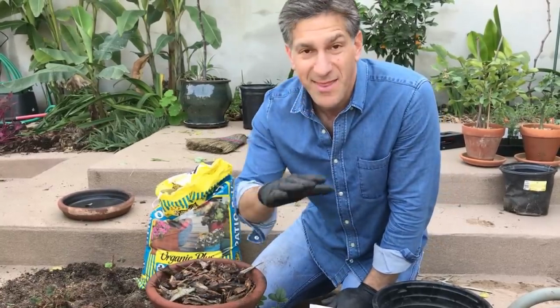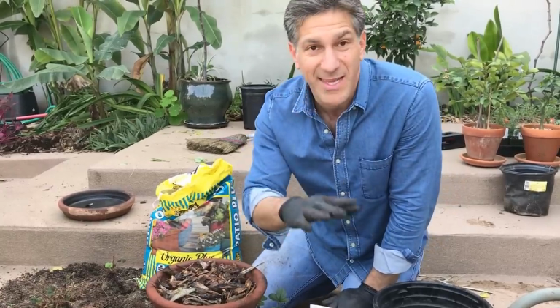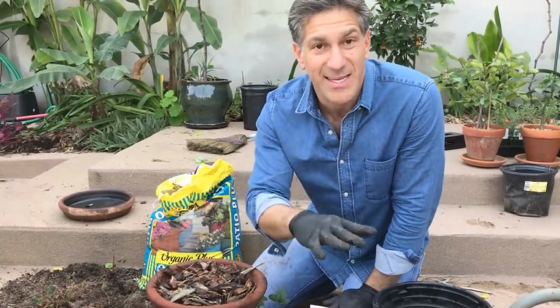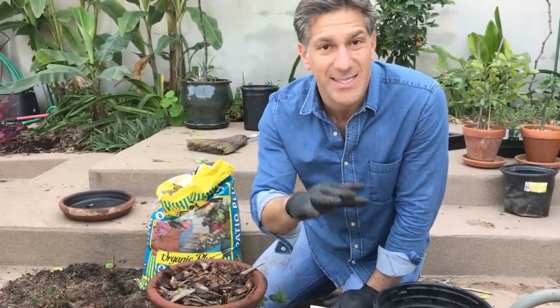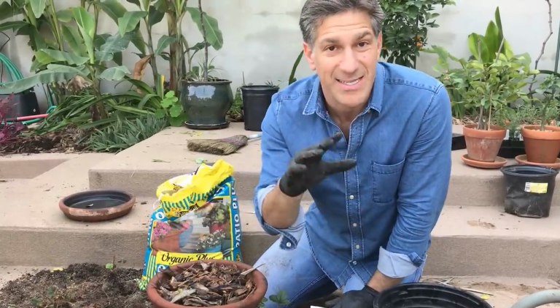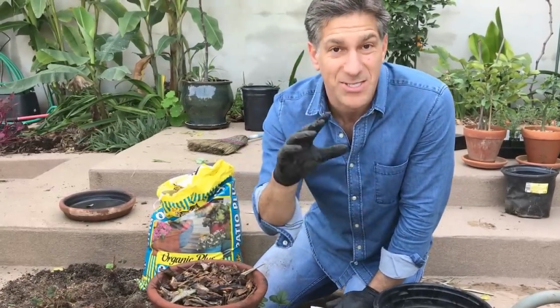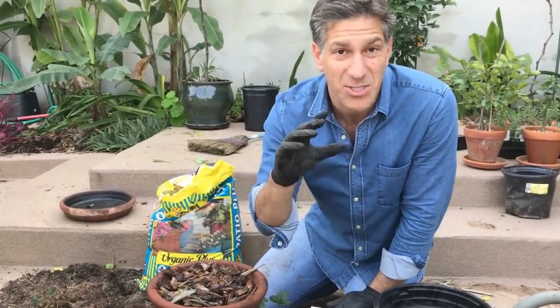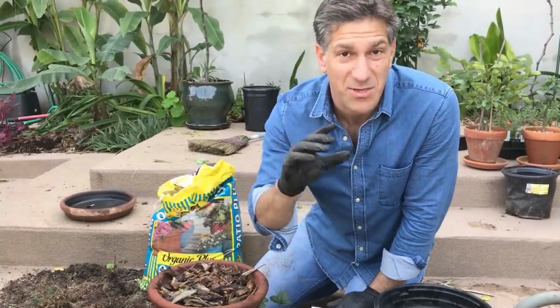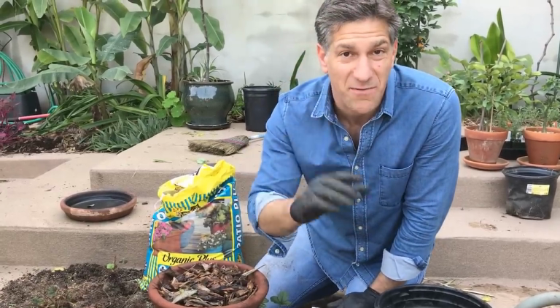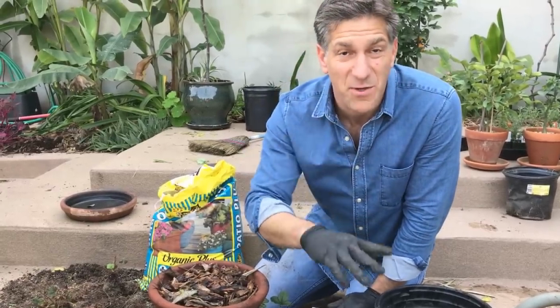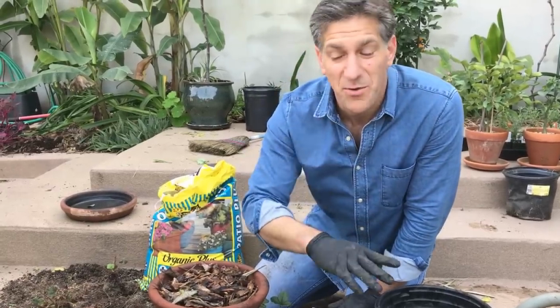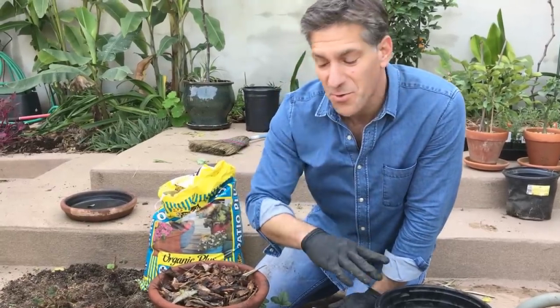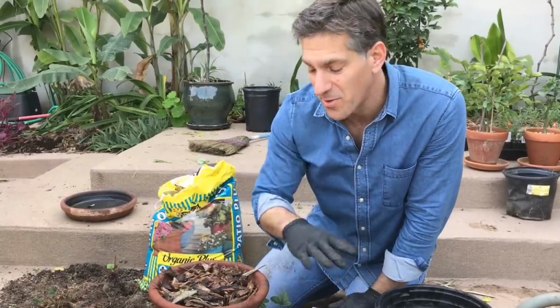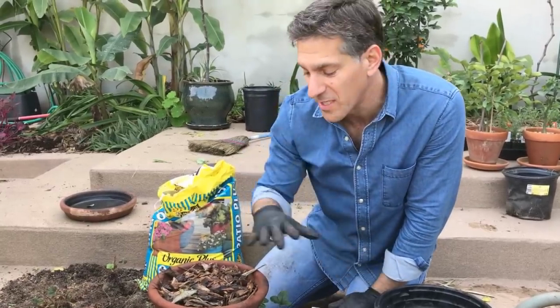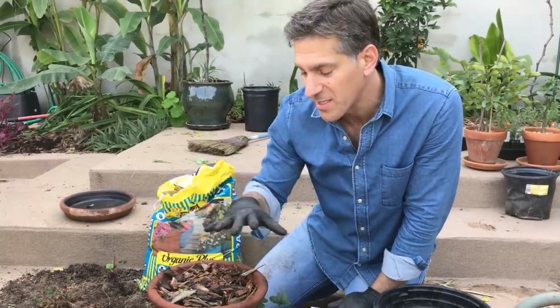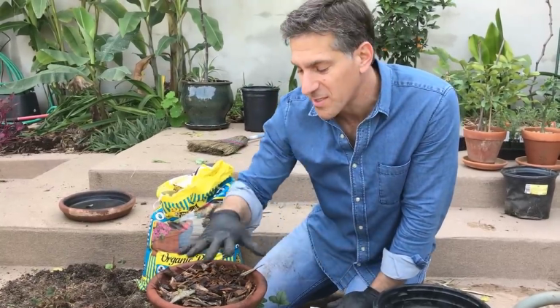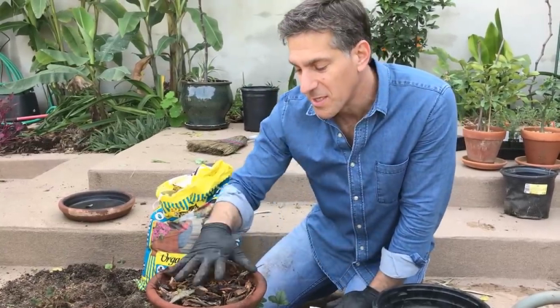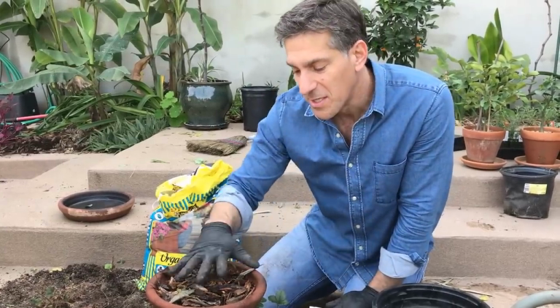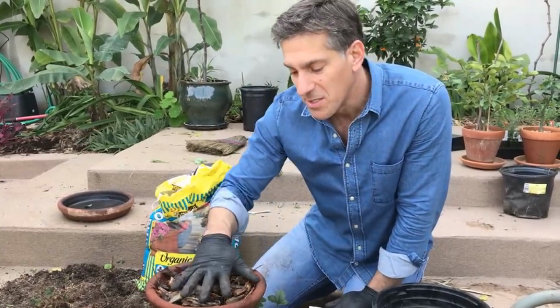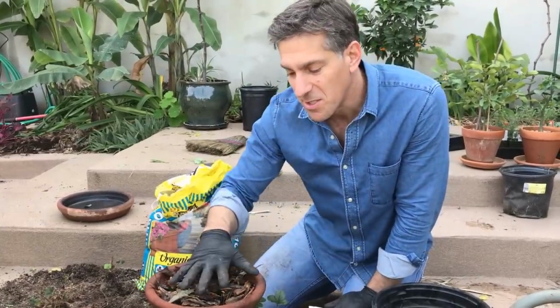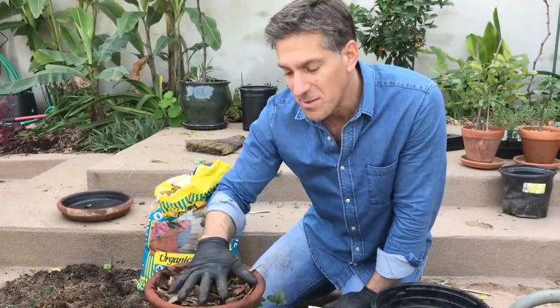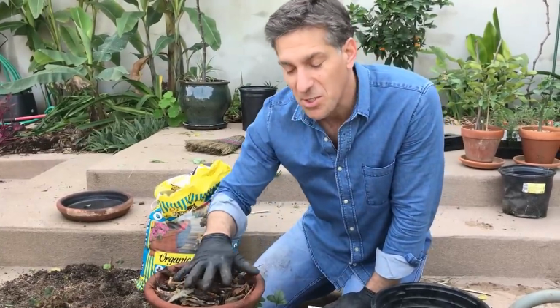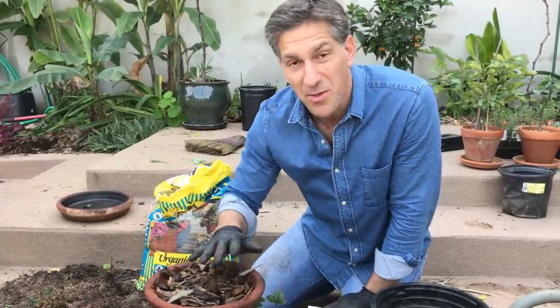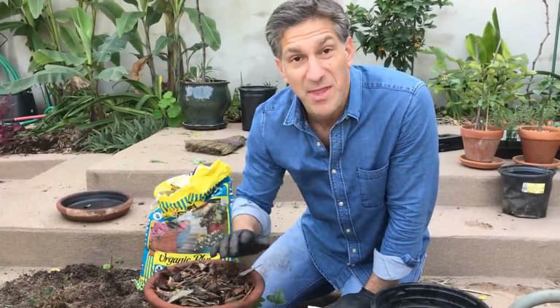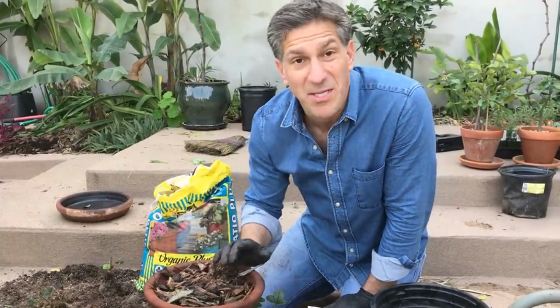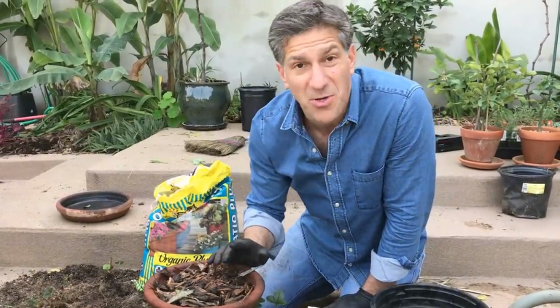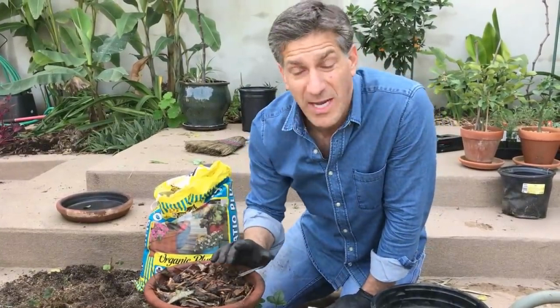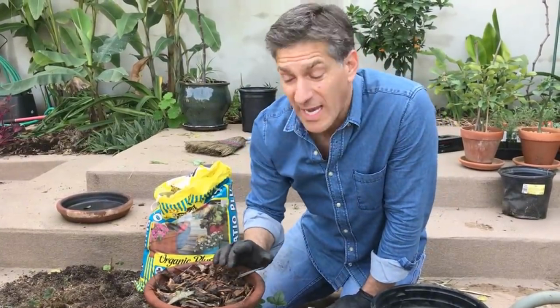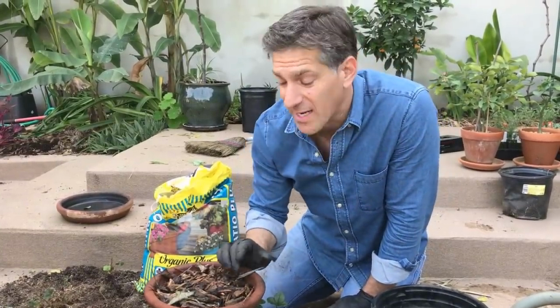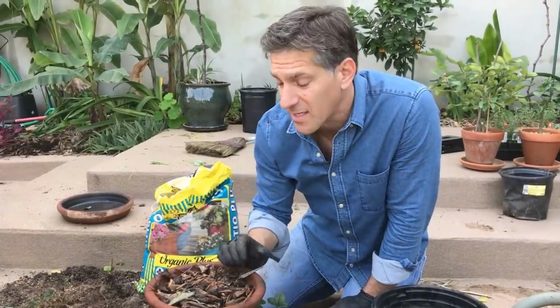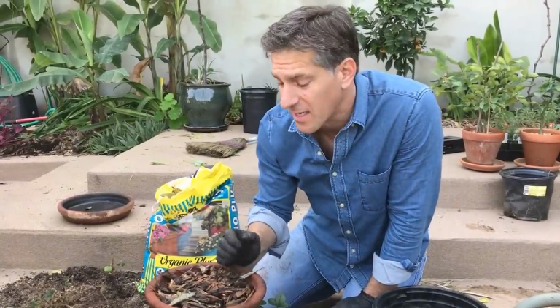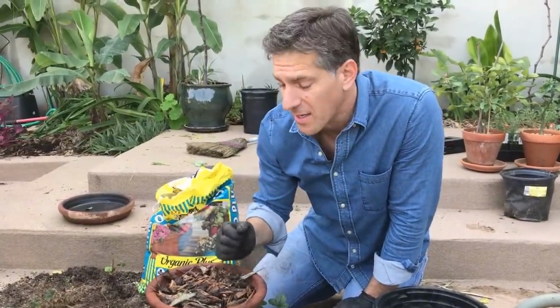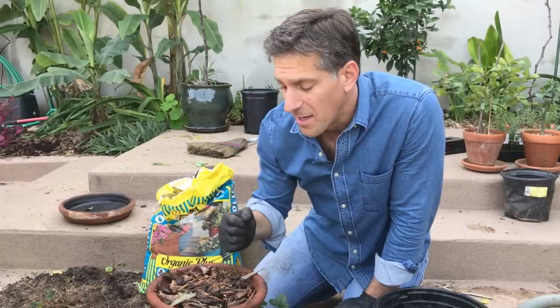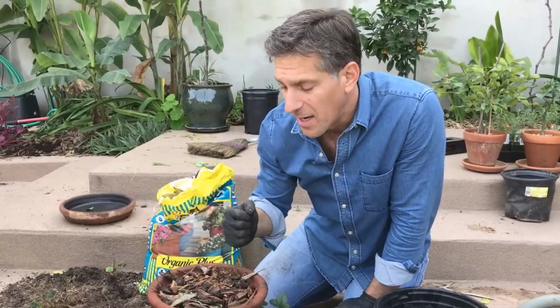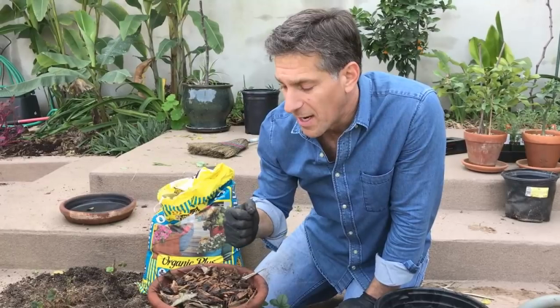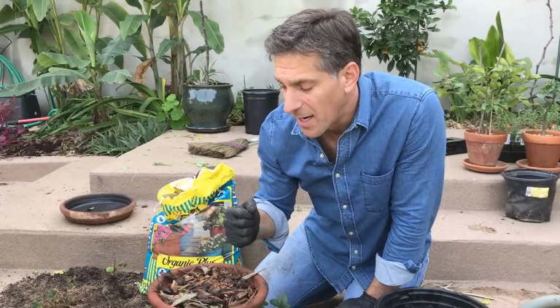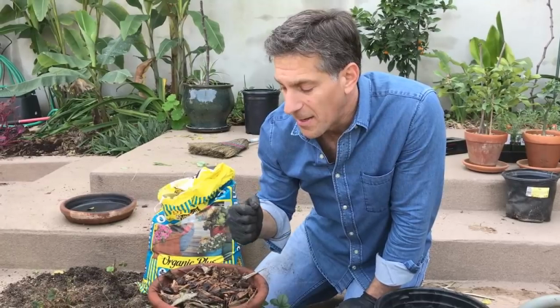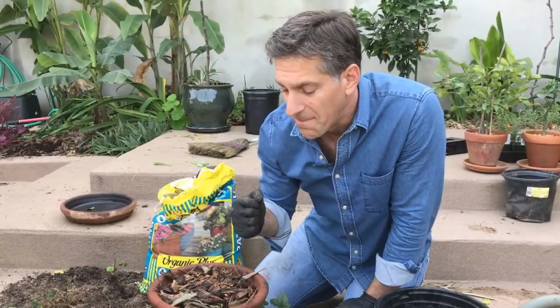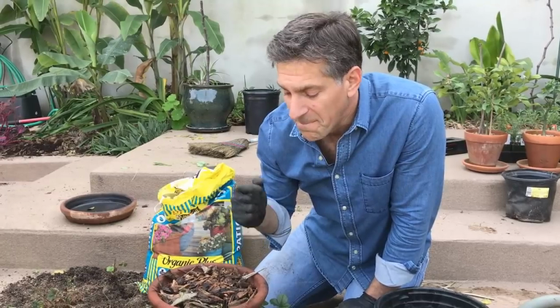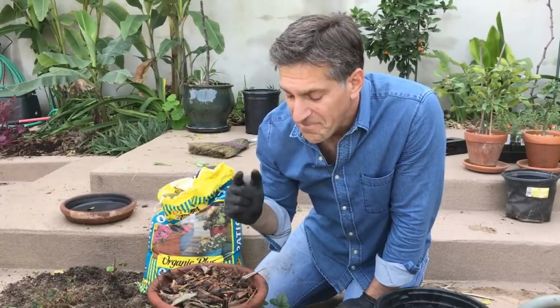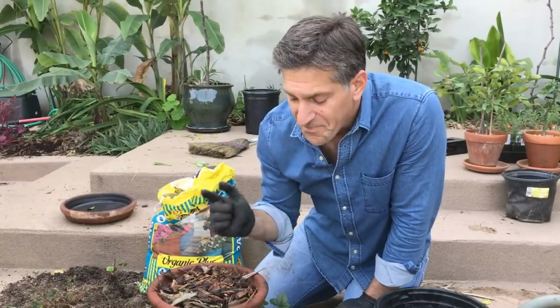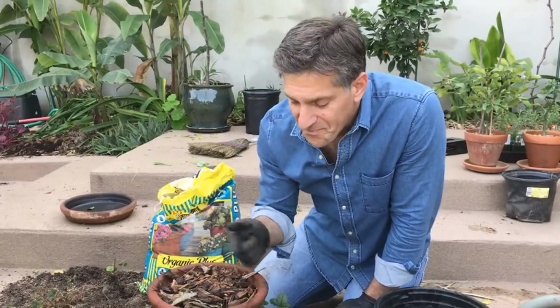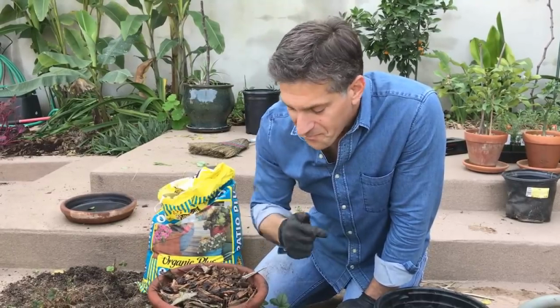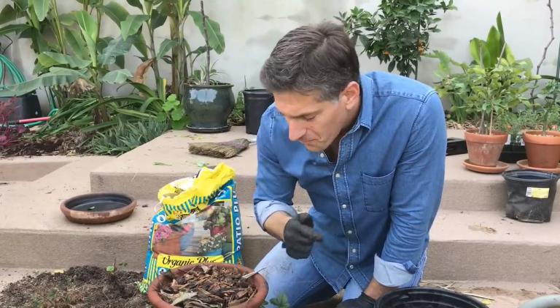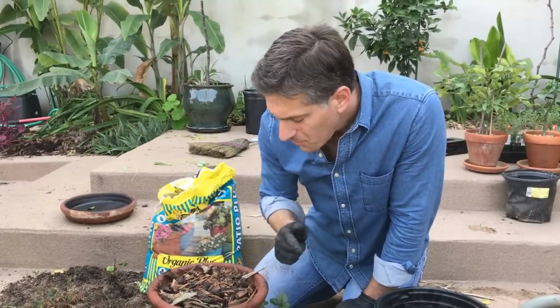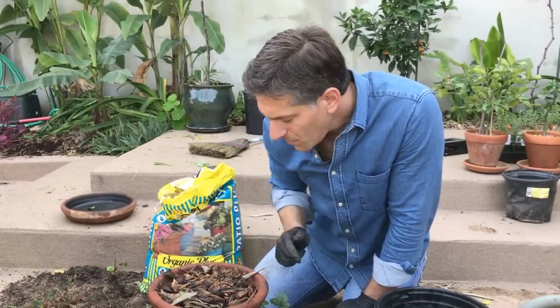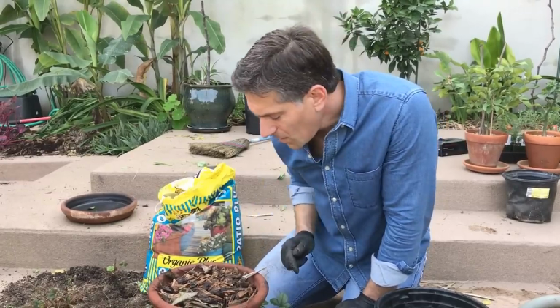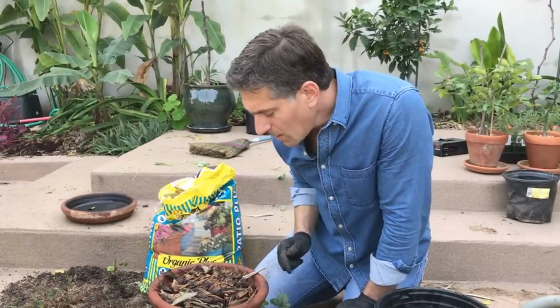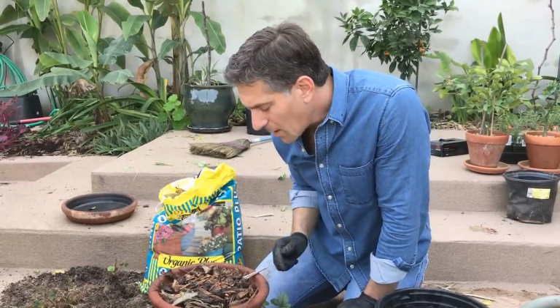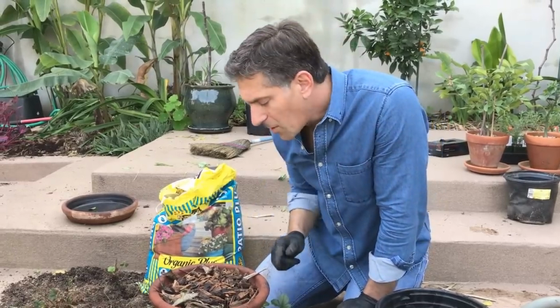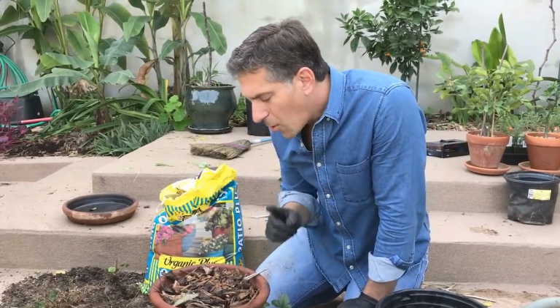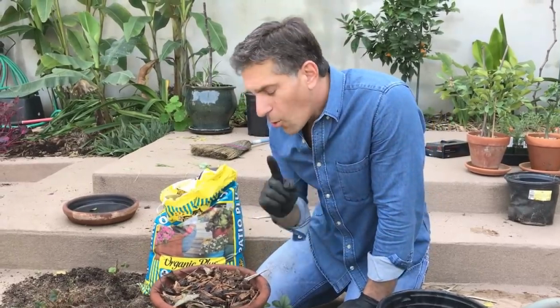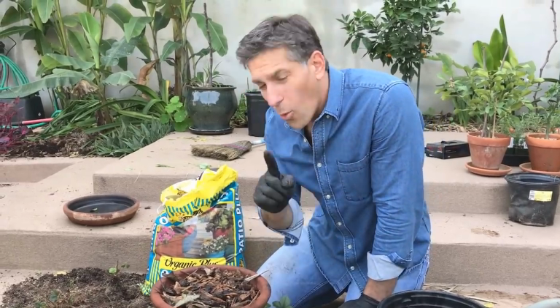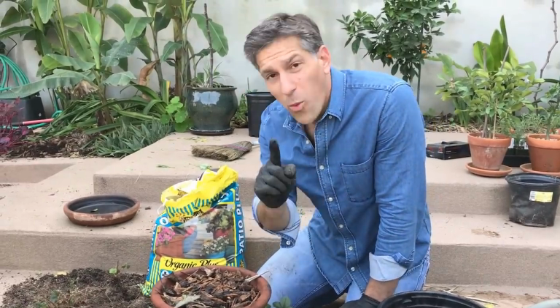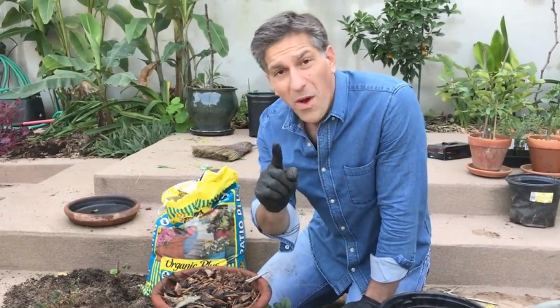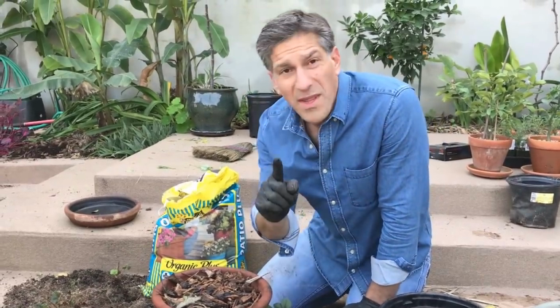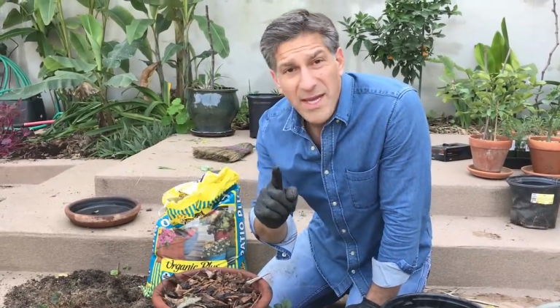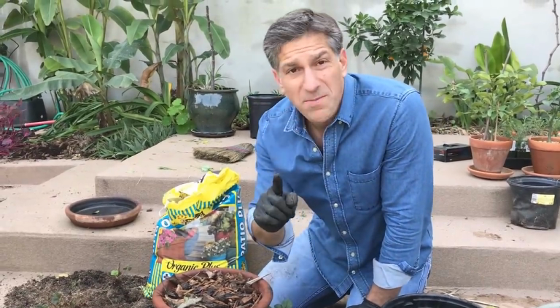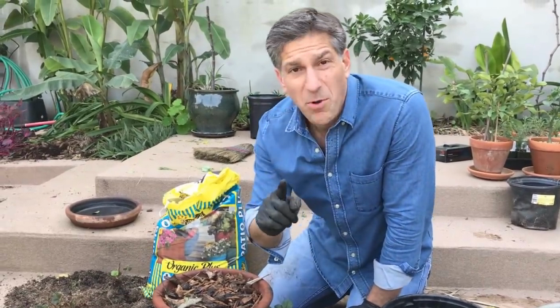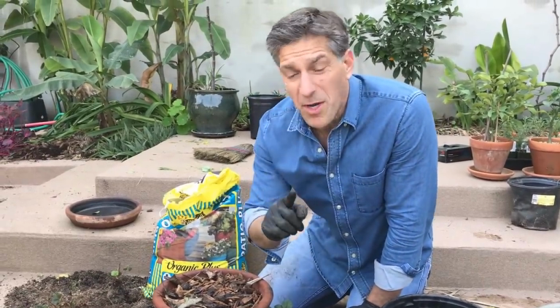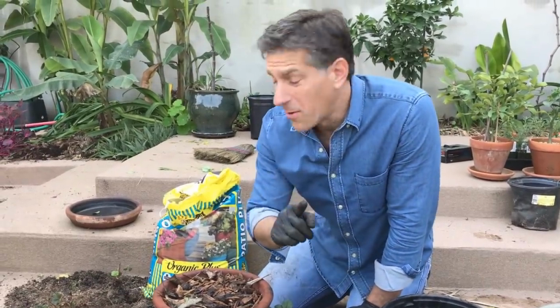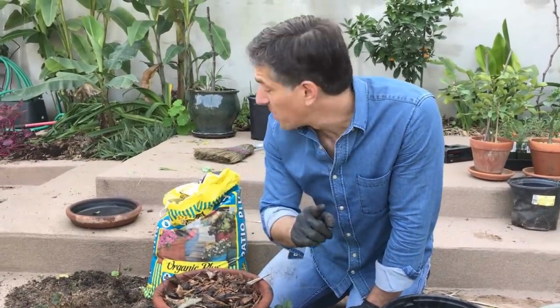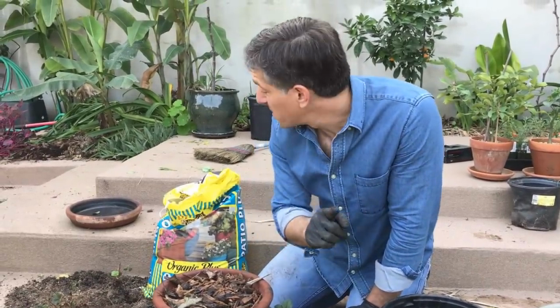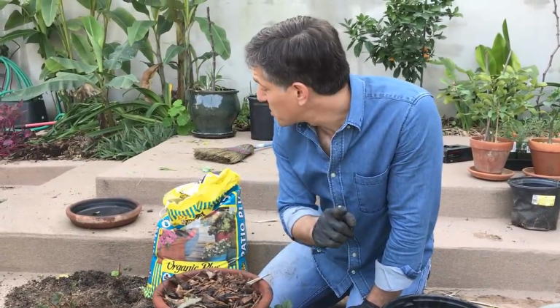Avoid chemical products — they don't feed your soil microorganisms the way organic products do, and these products are going directly into making your food. The nitrogen, phosphorus, and potassium here come from organic sources, so consider that as another reason to do things organically.